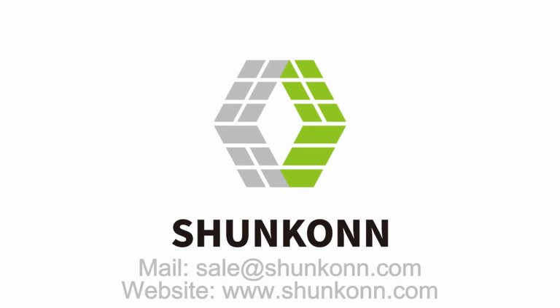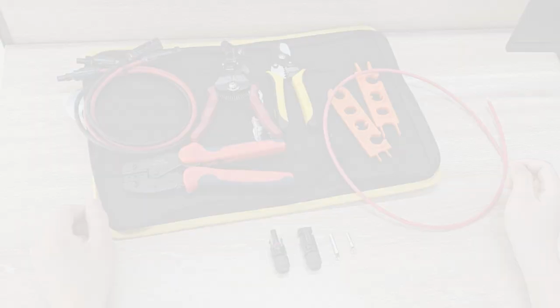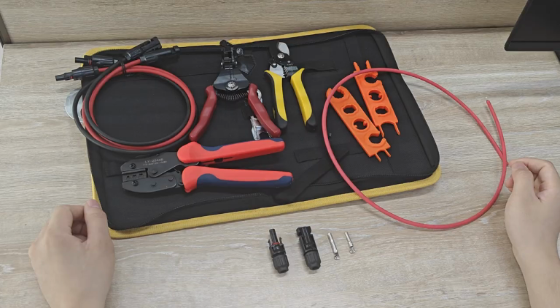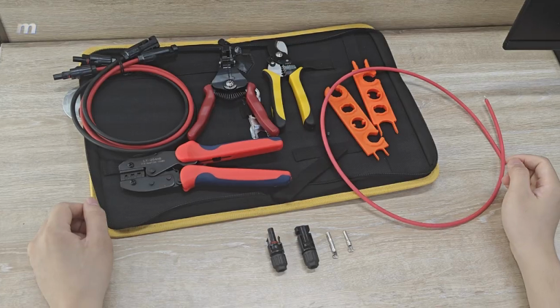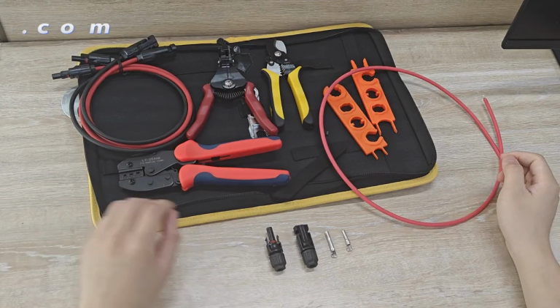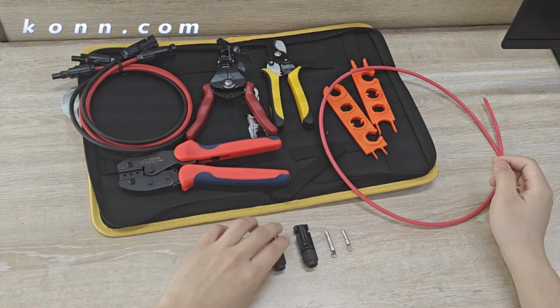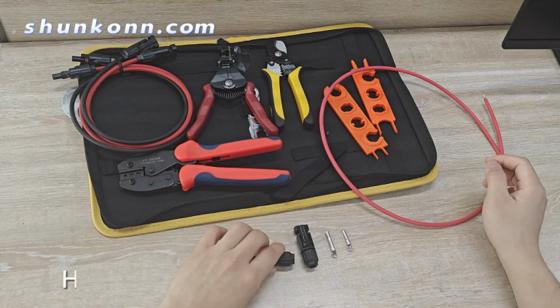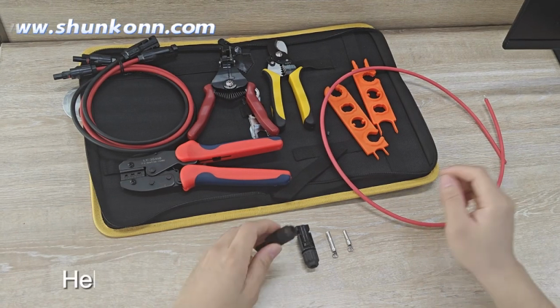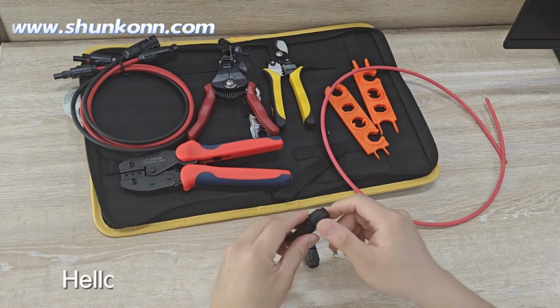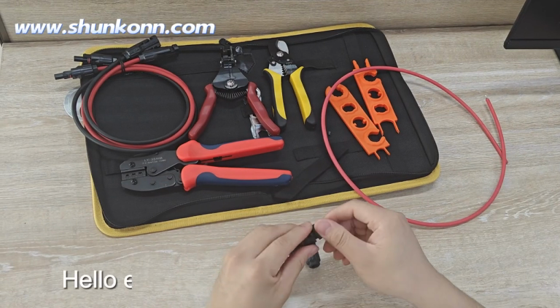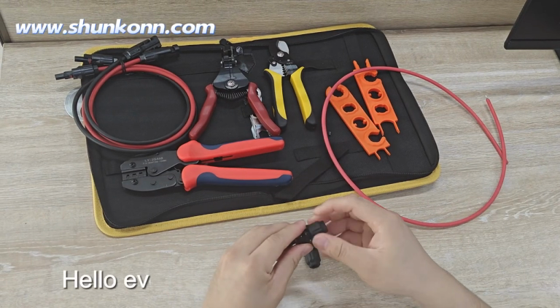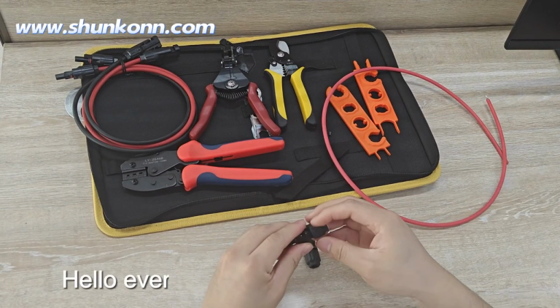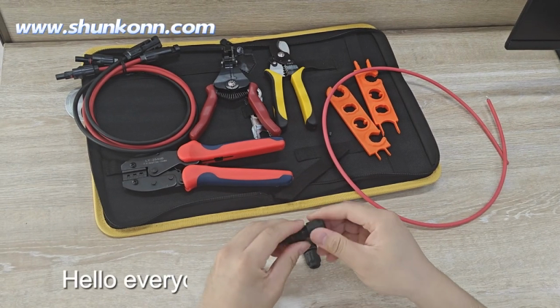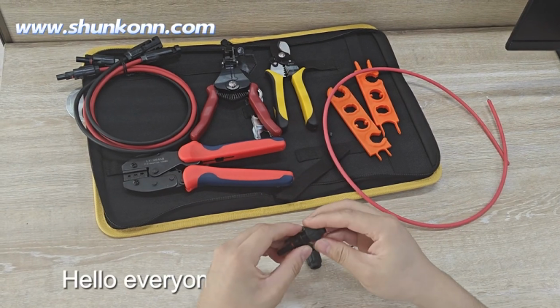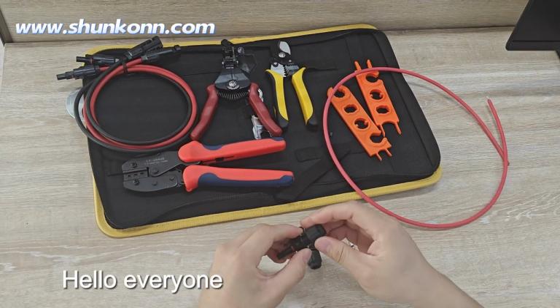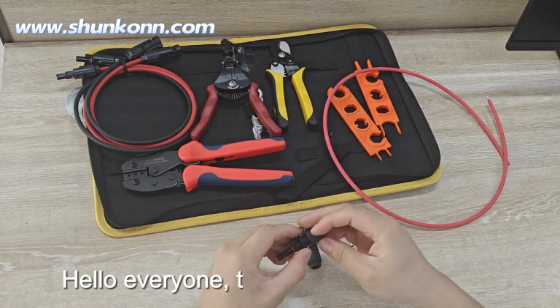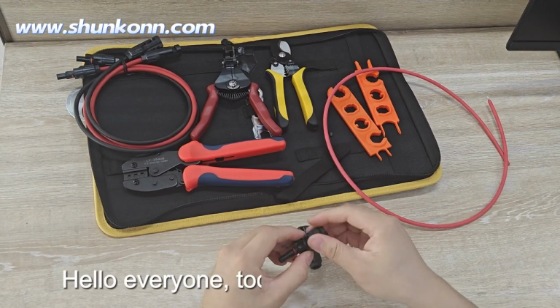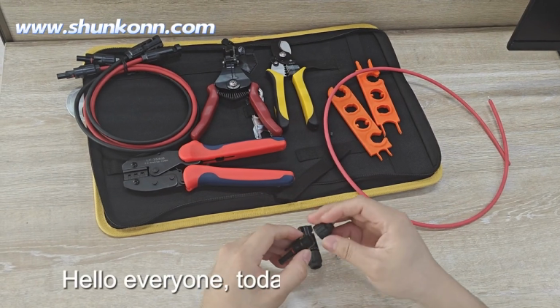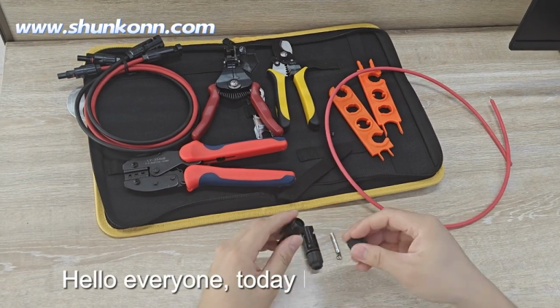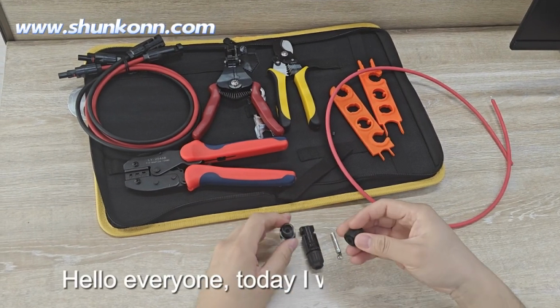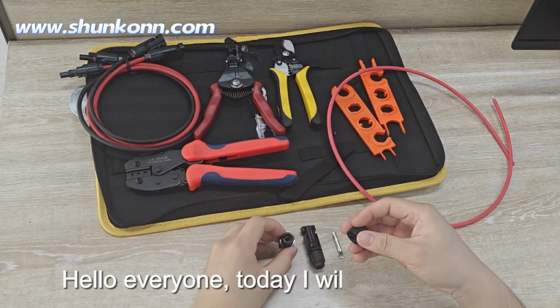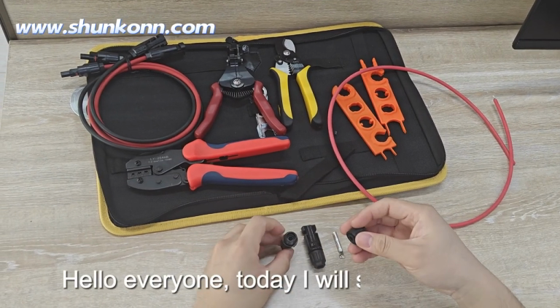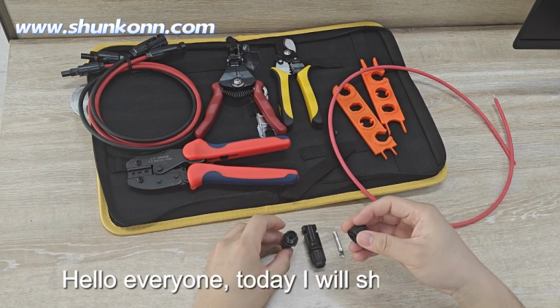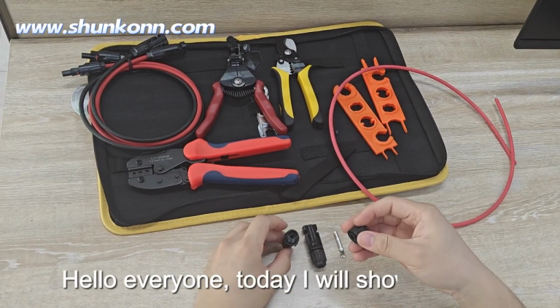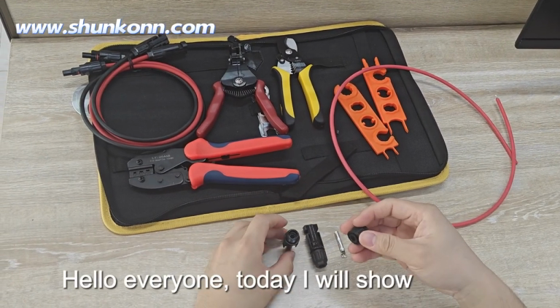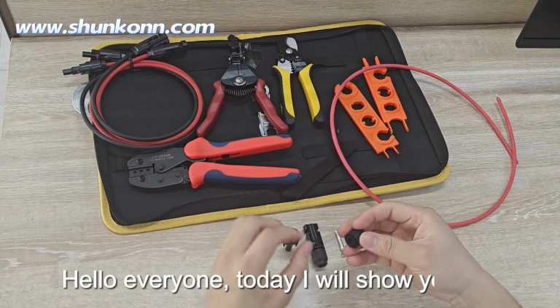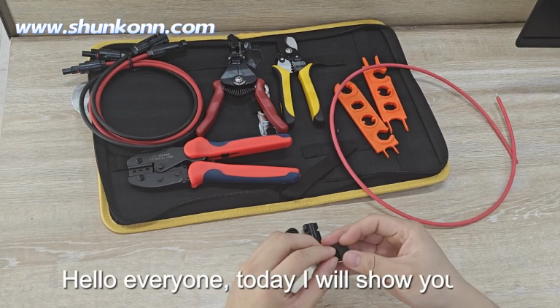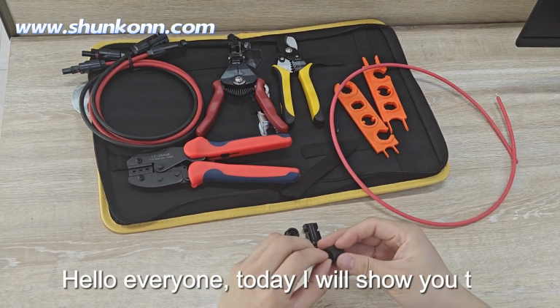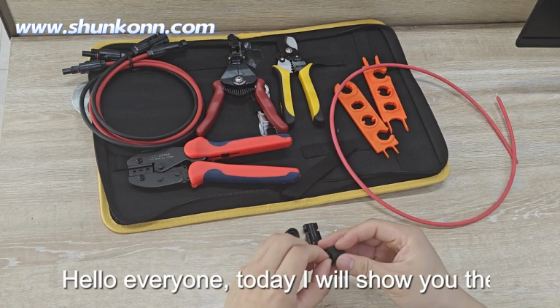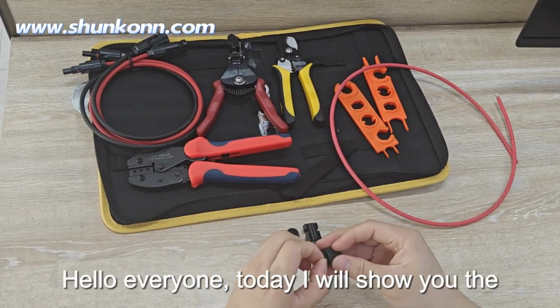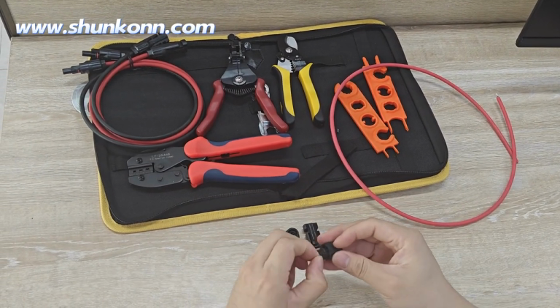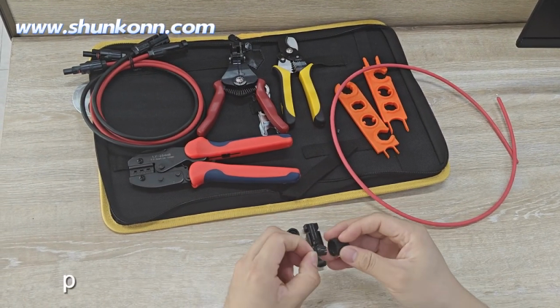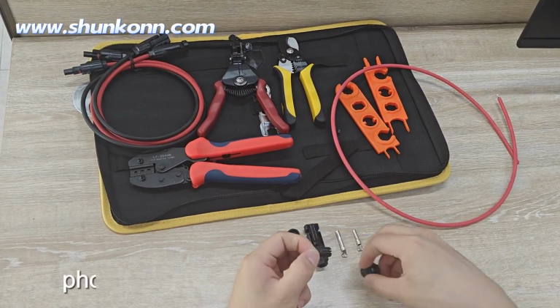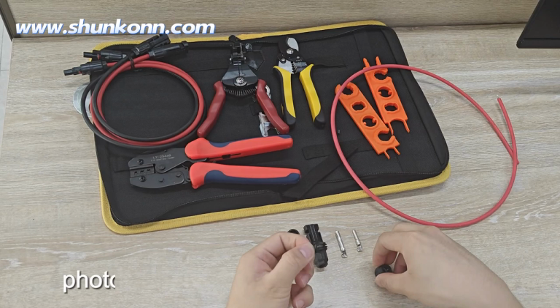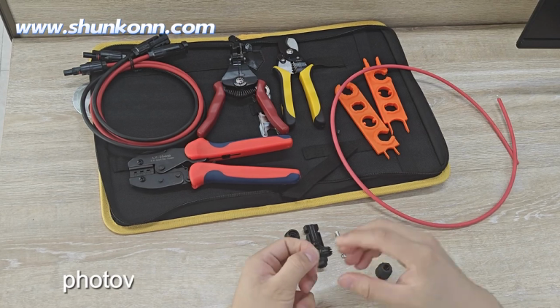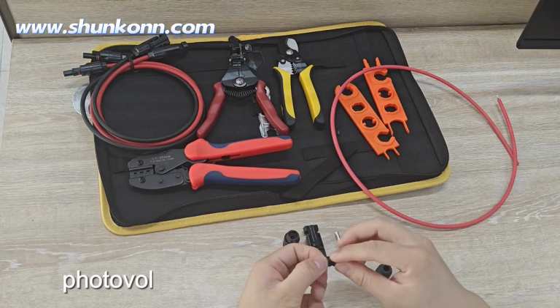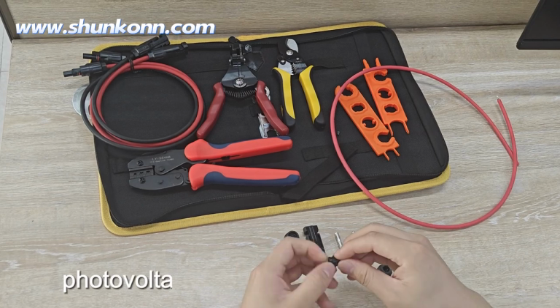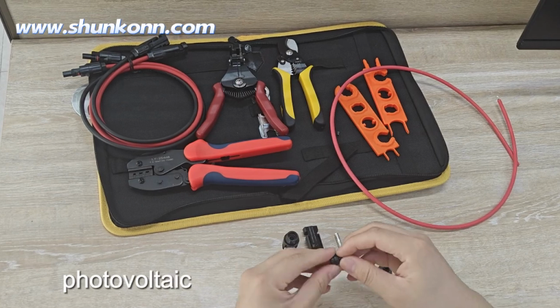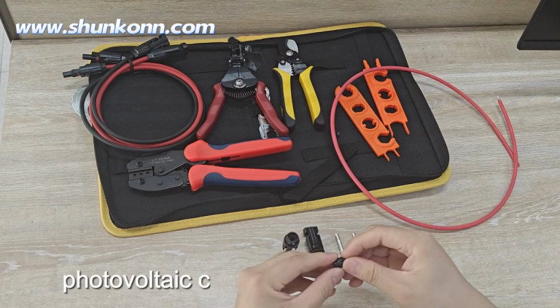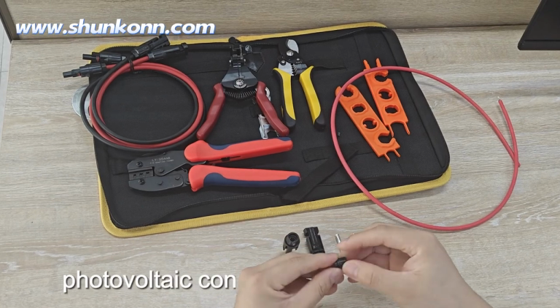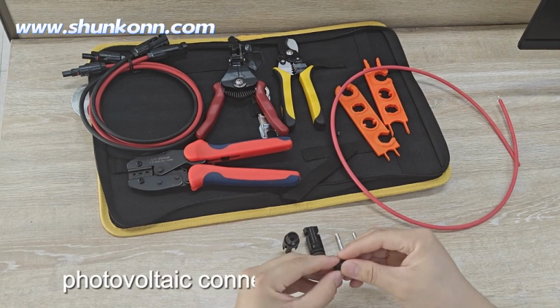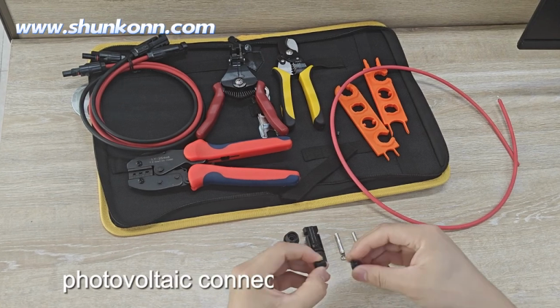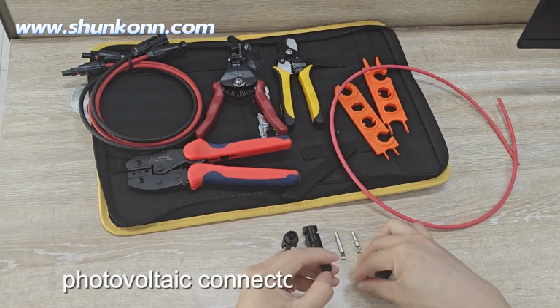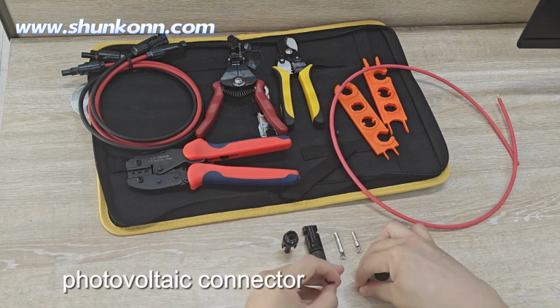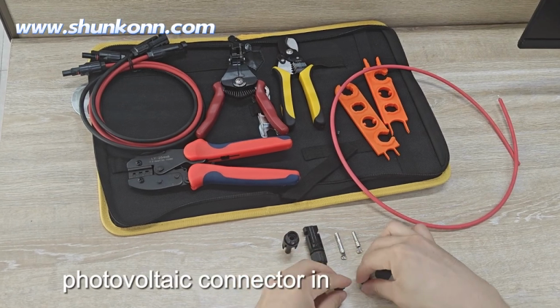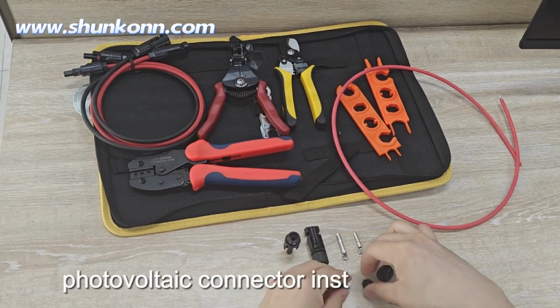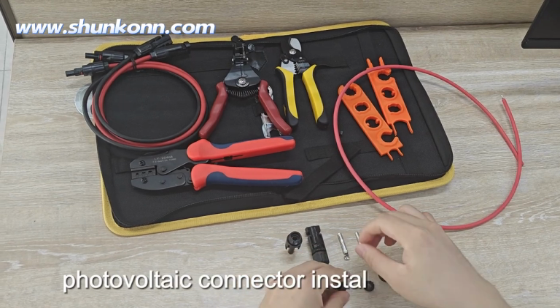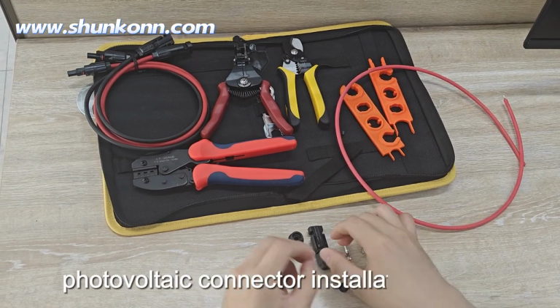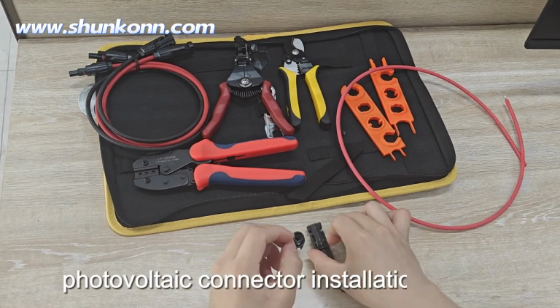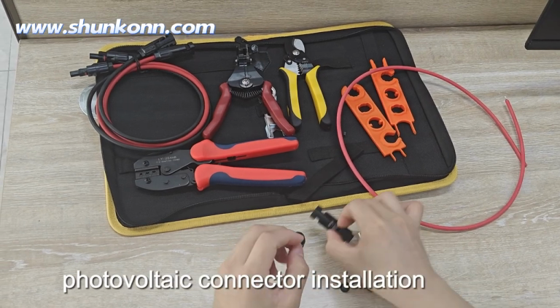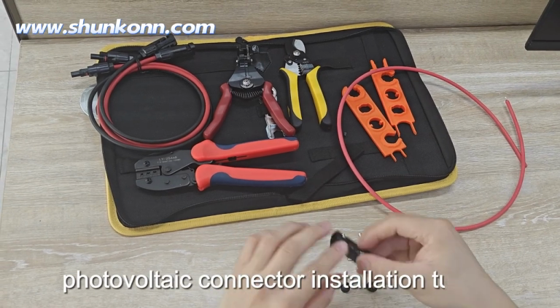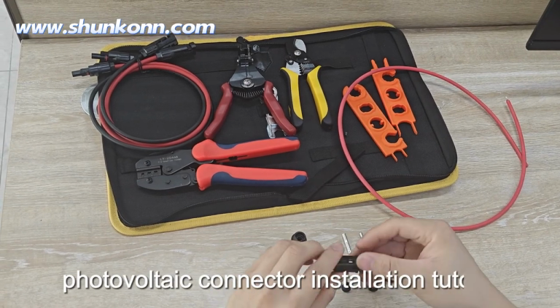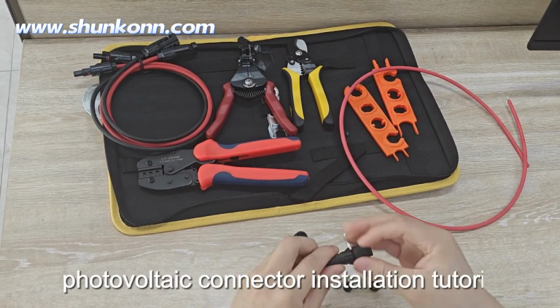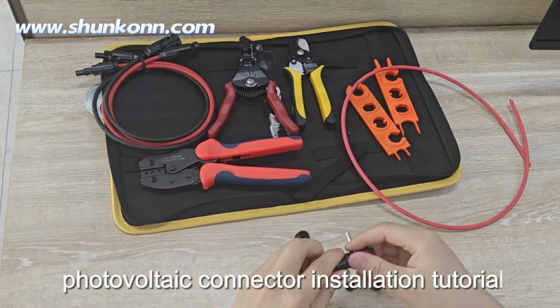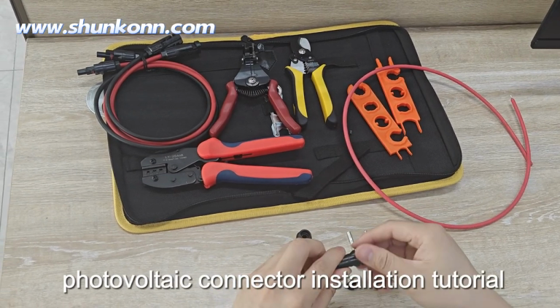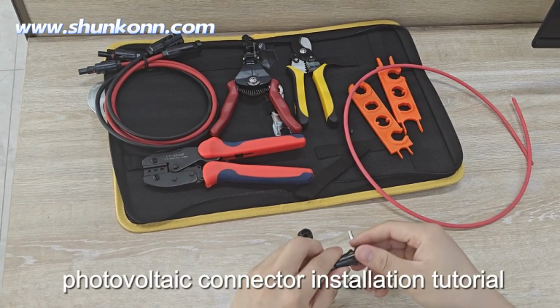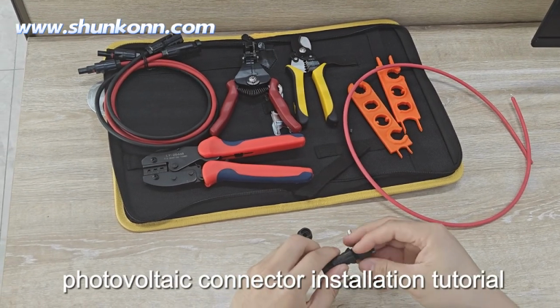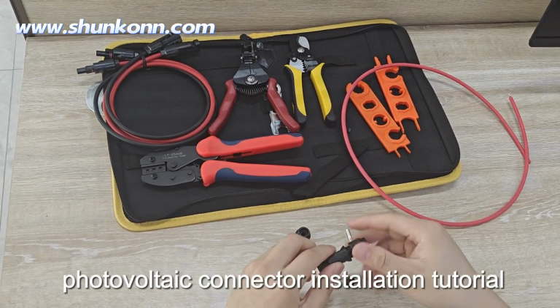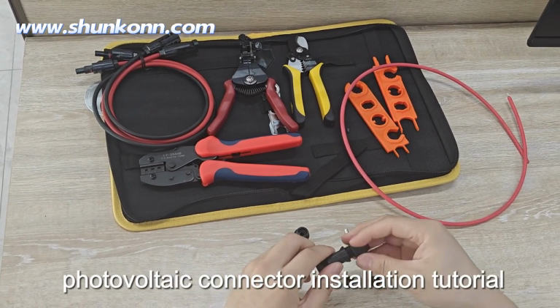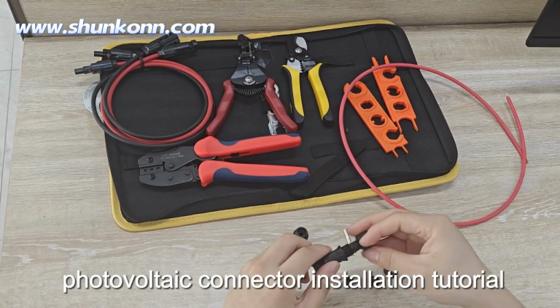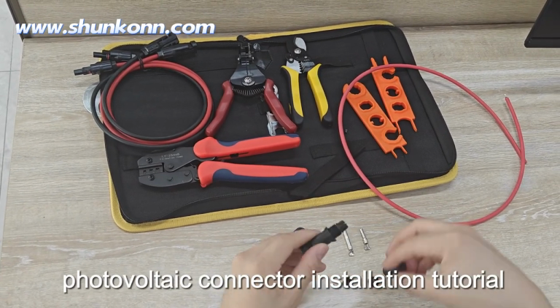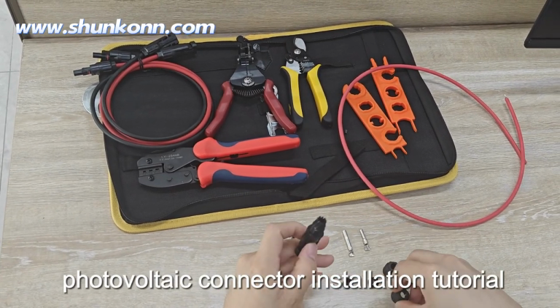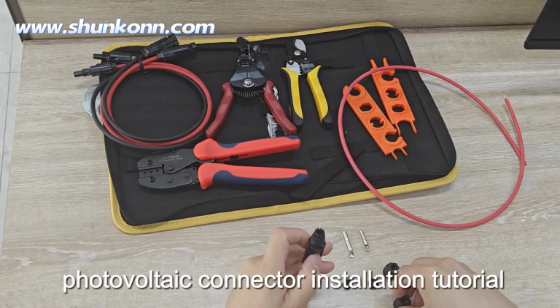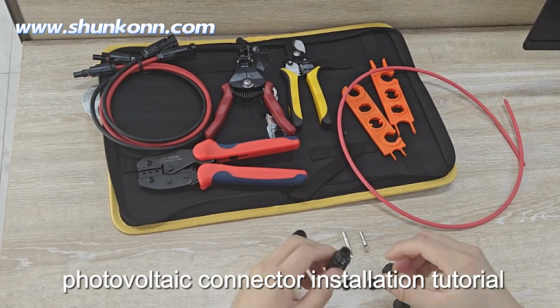Hello everyone, today I will show you the photovoltaic connector installation tutorial.